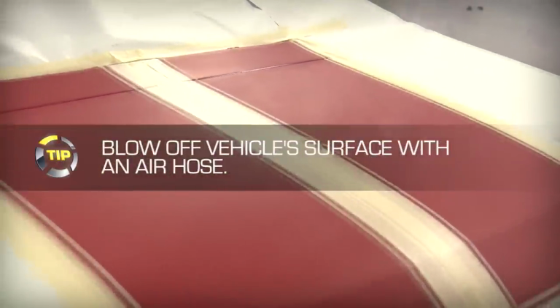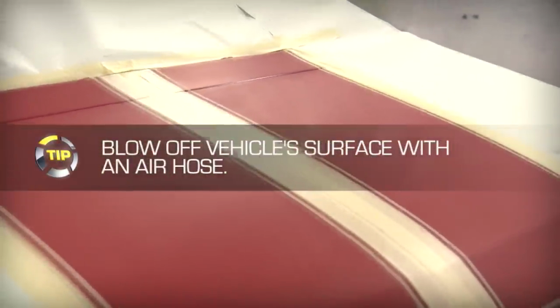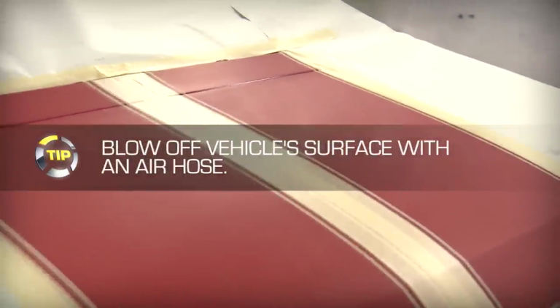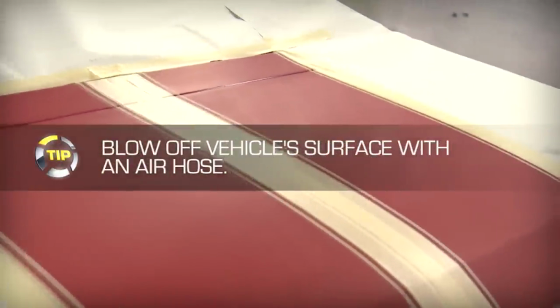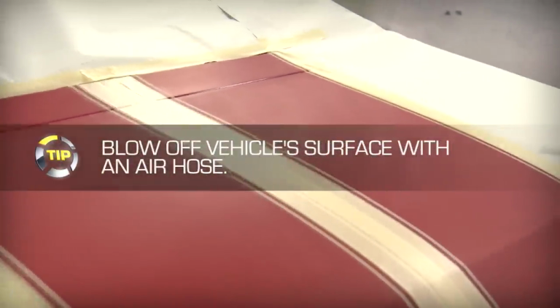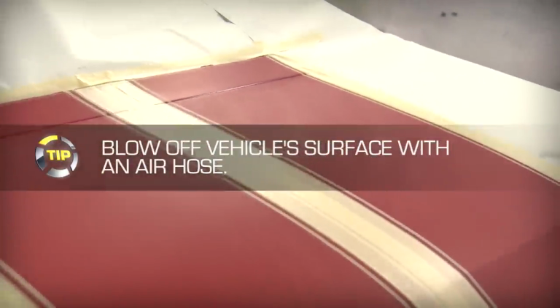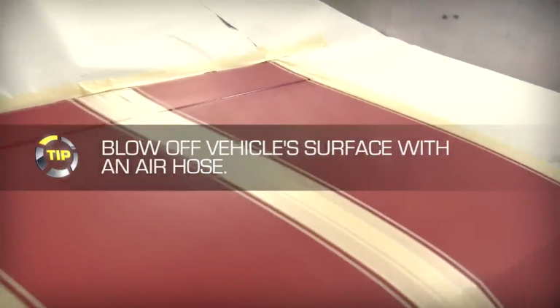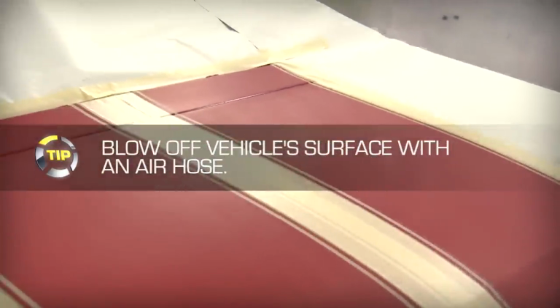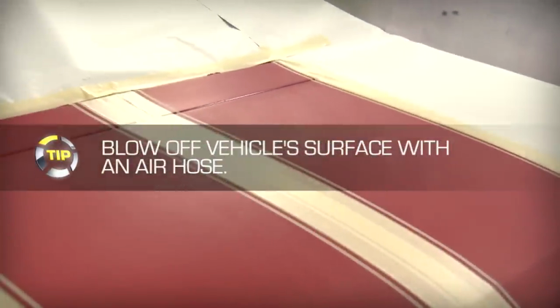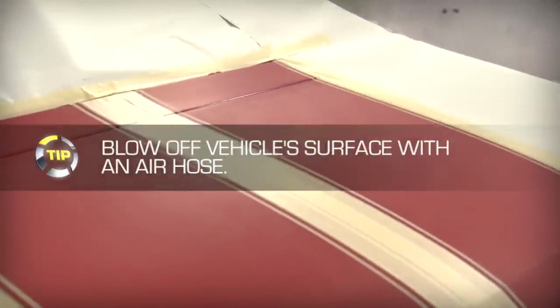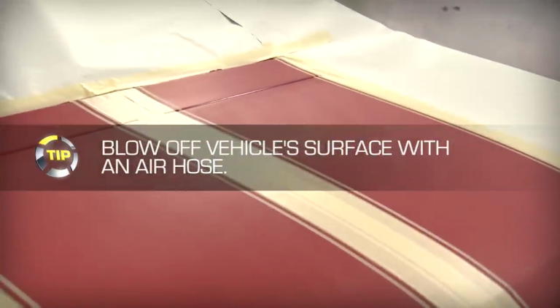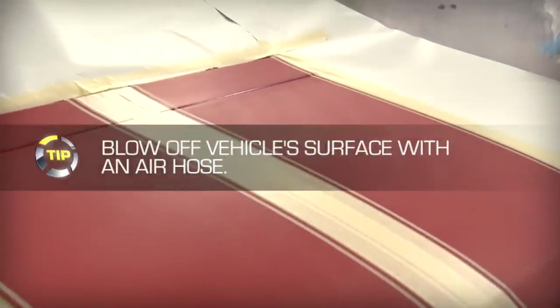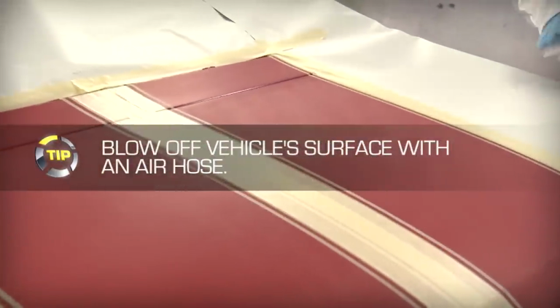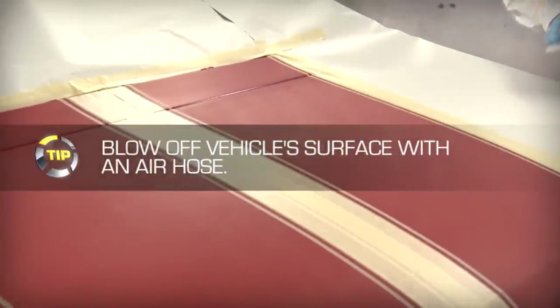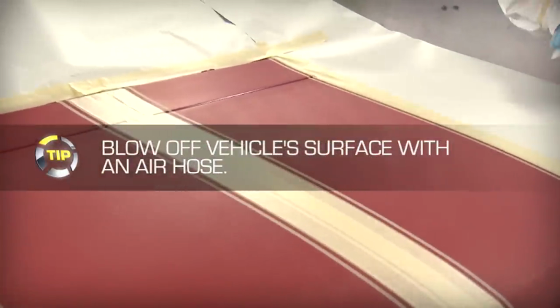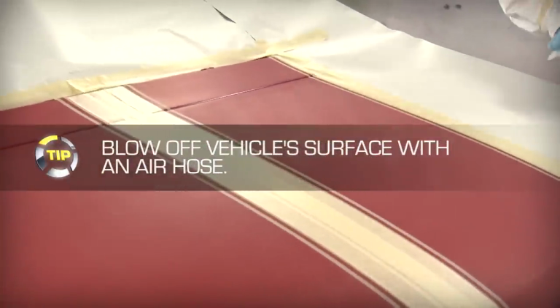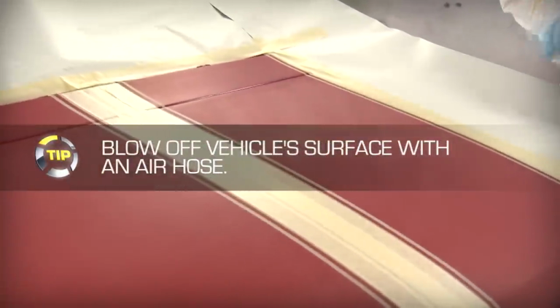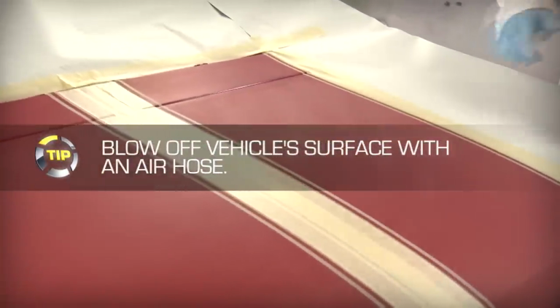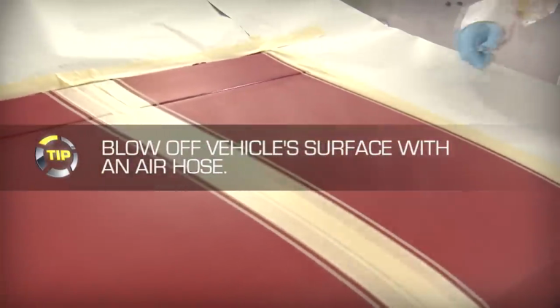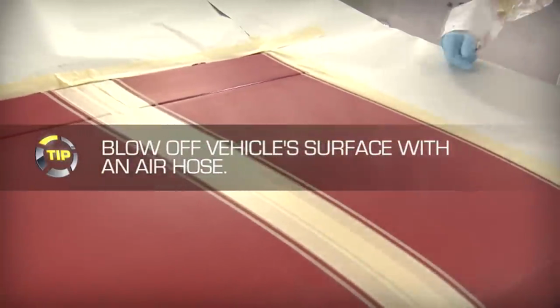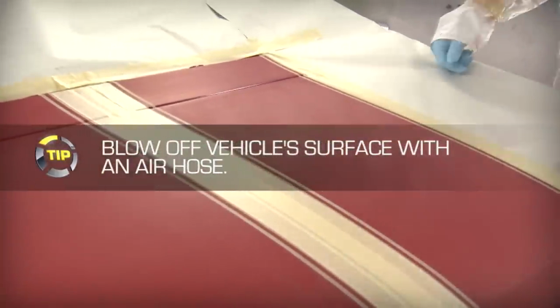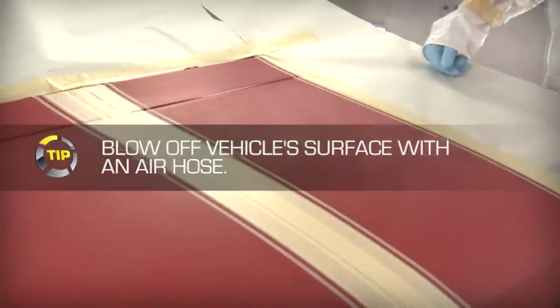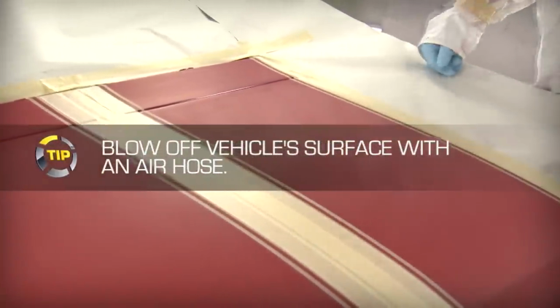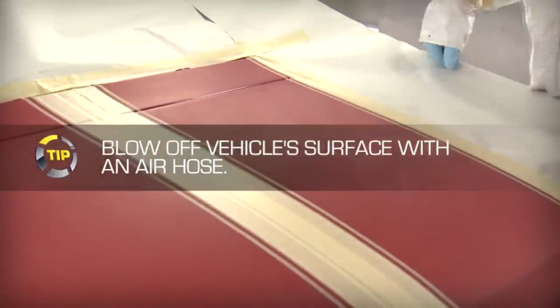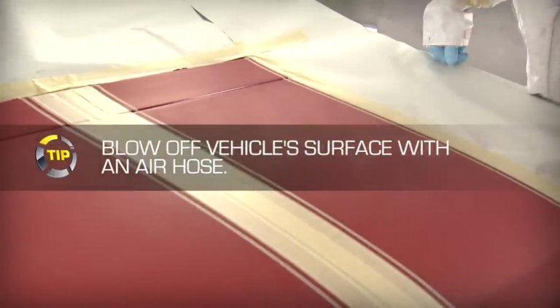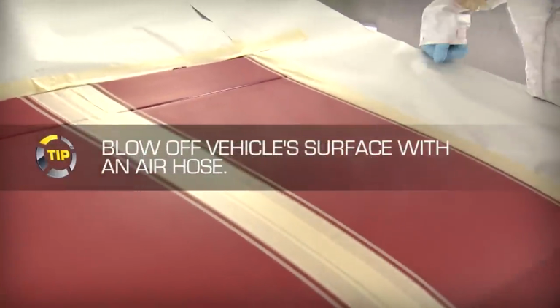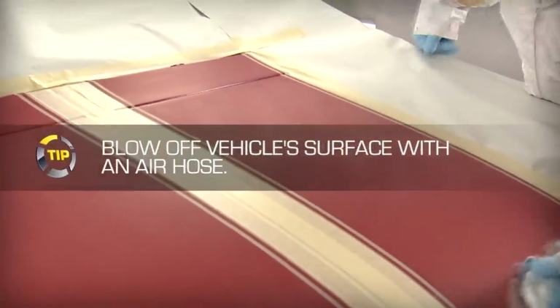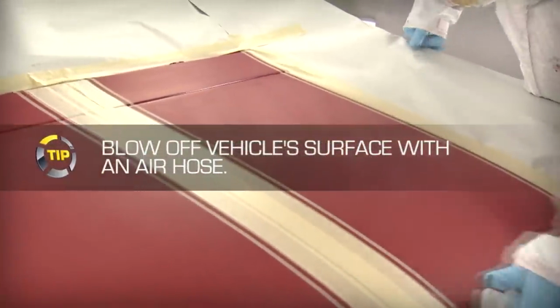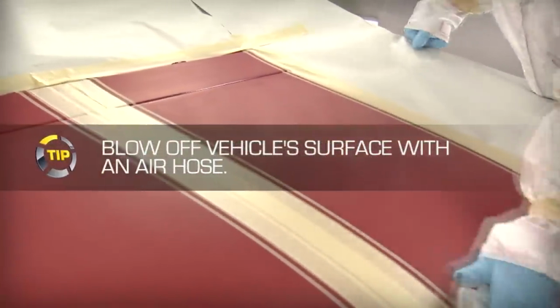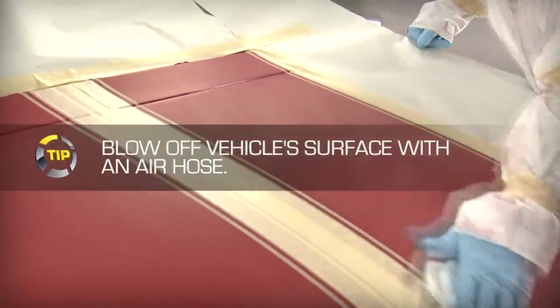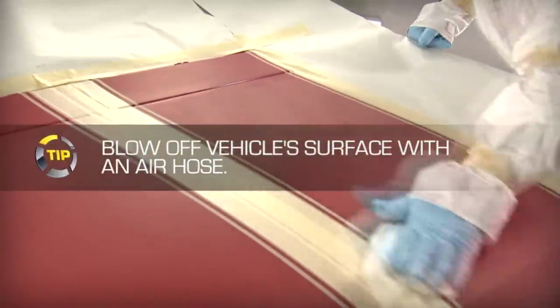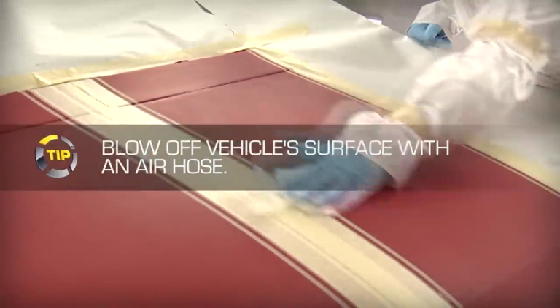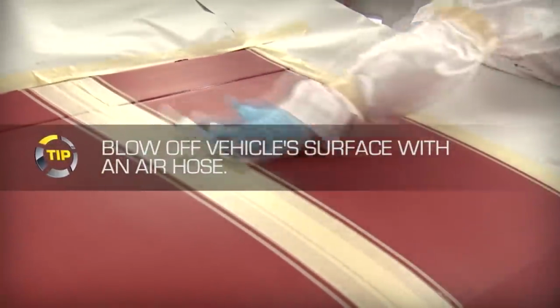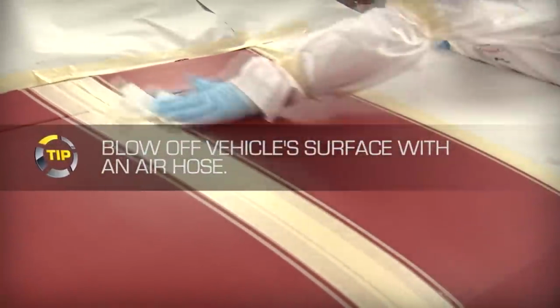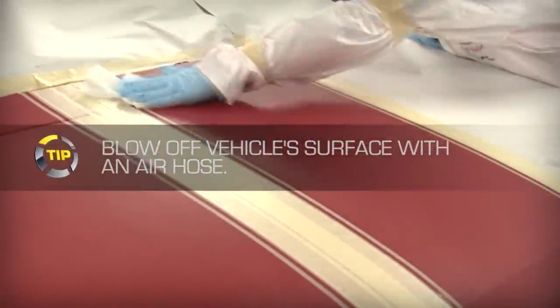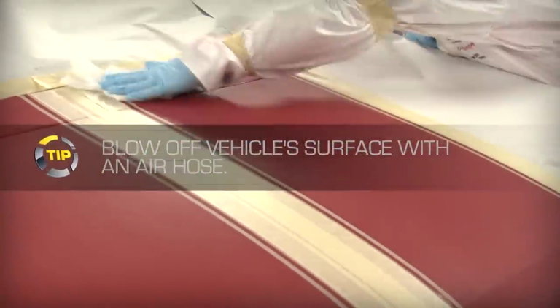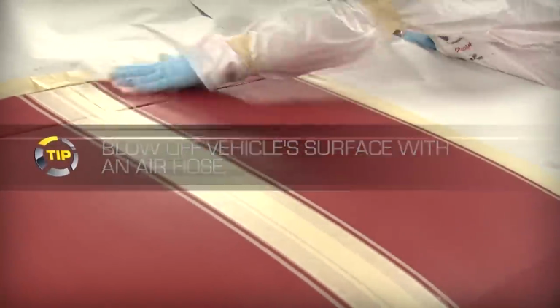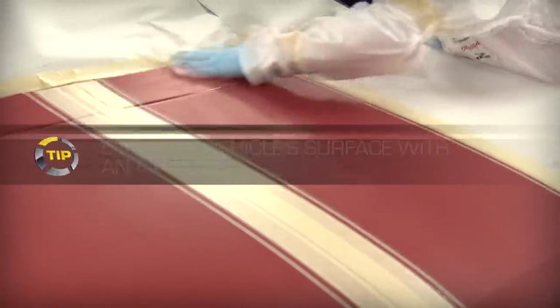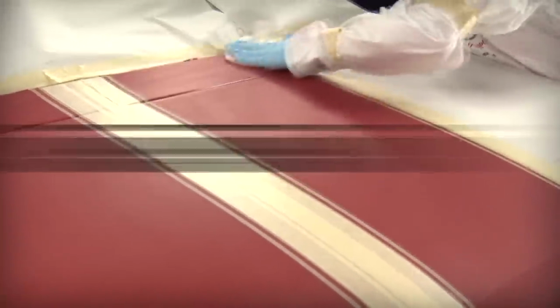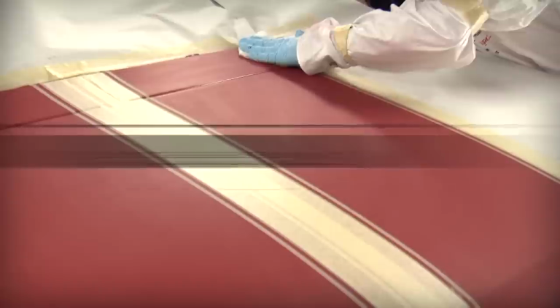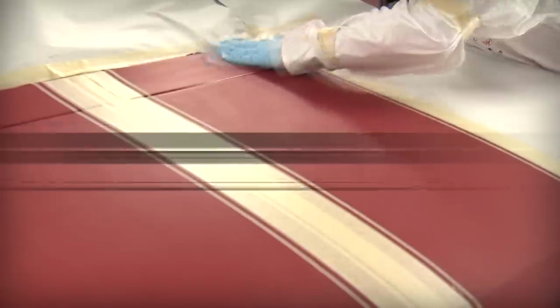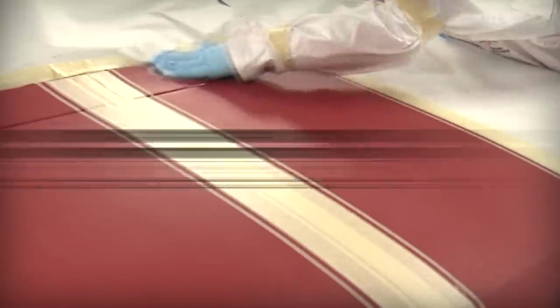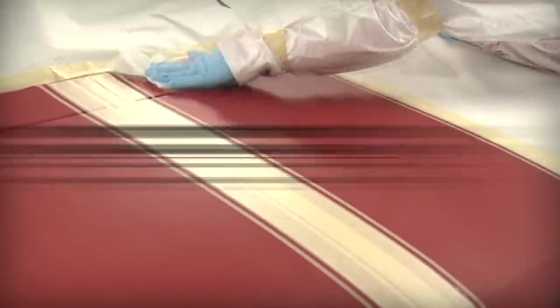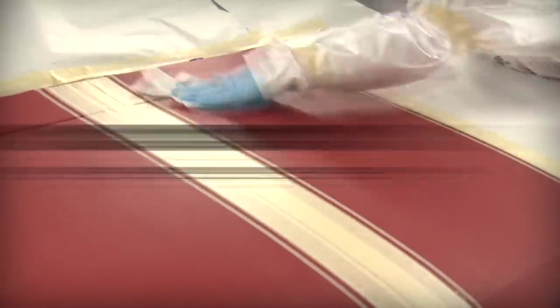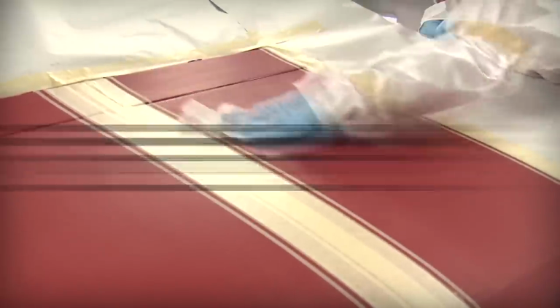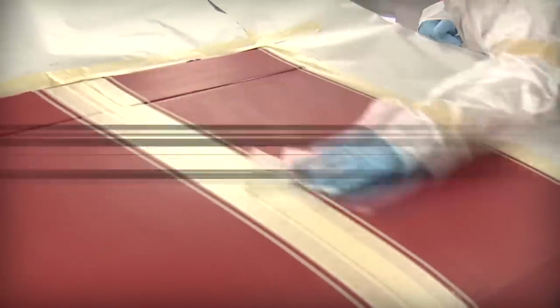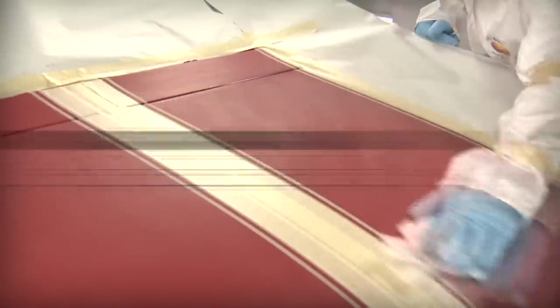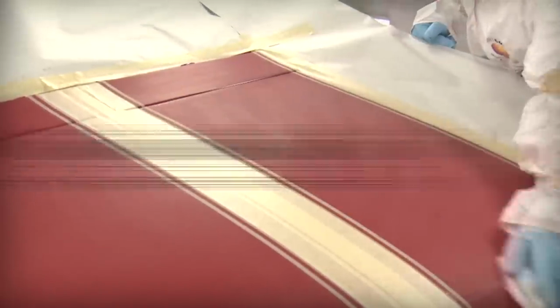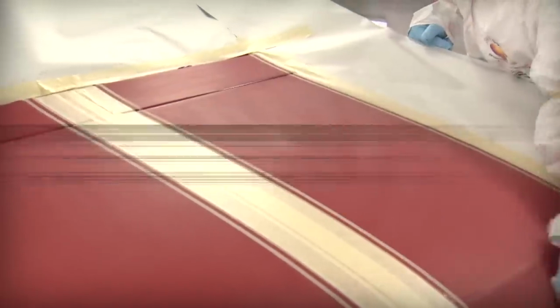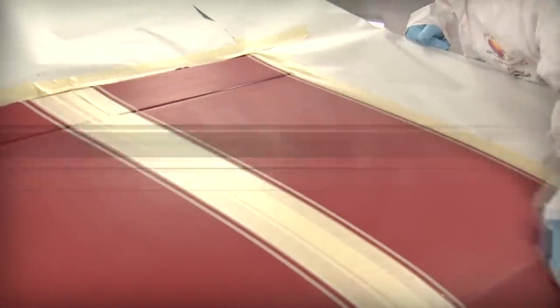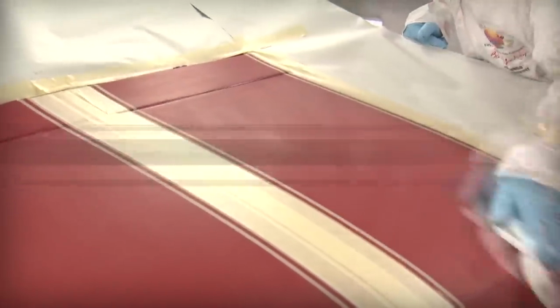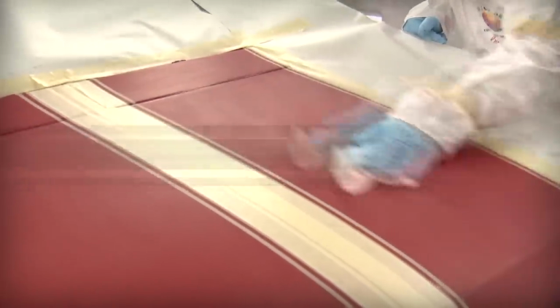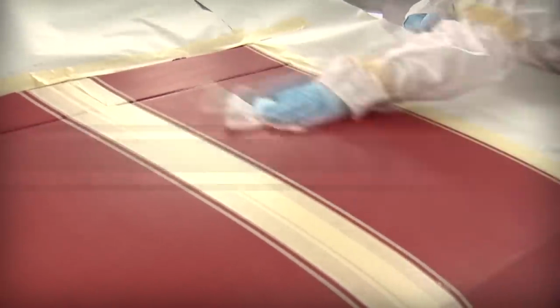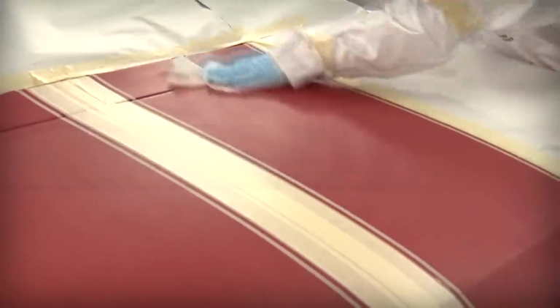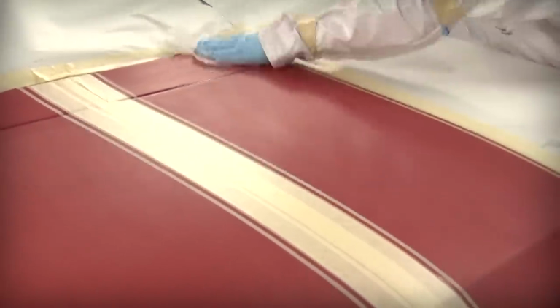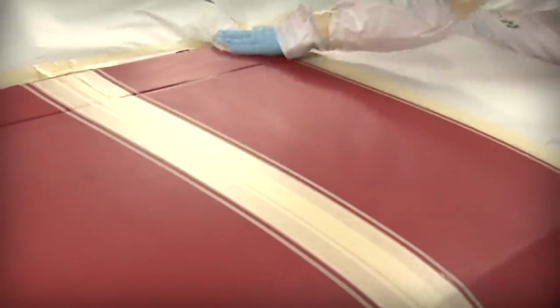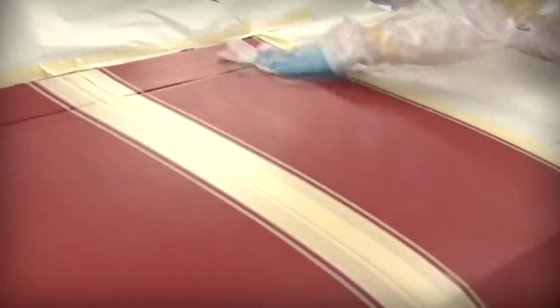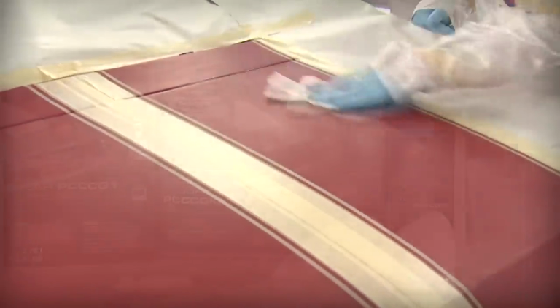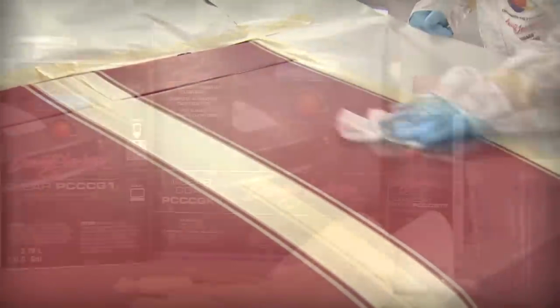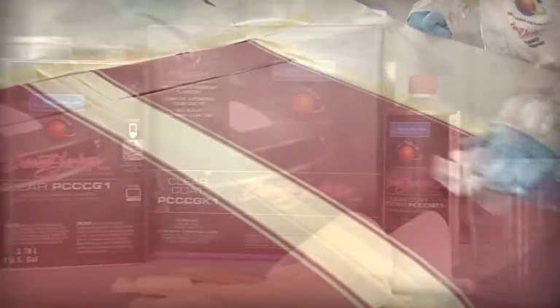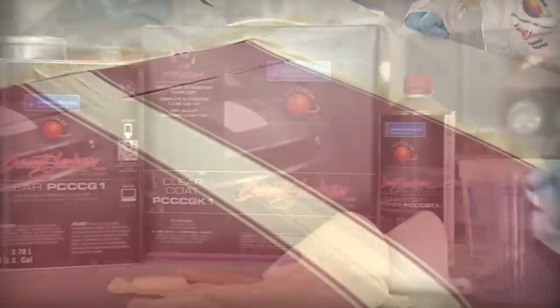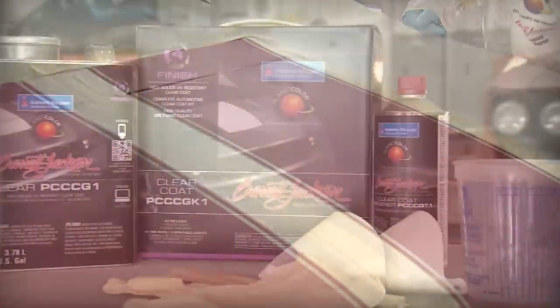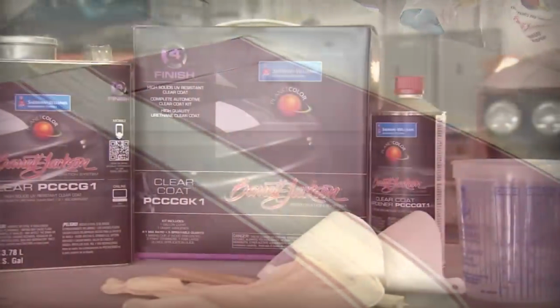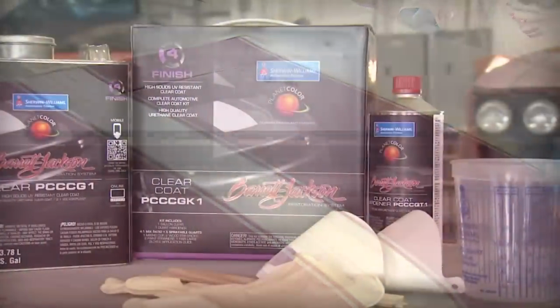Before spraying clear coat, blow off the vehicle's surface with pressurized air, then lightly clean with a tack rag.